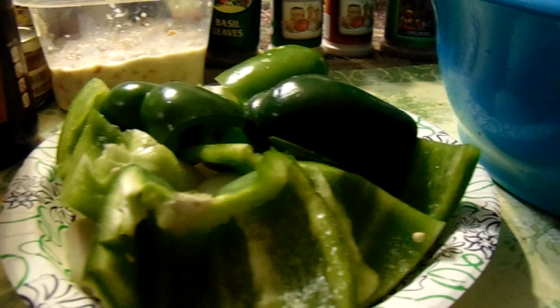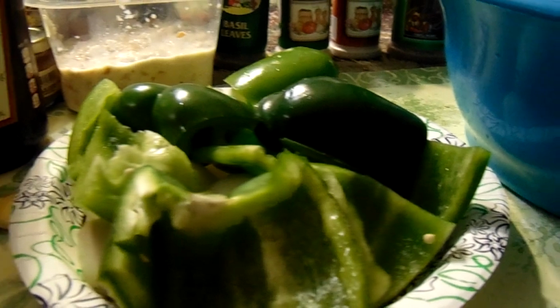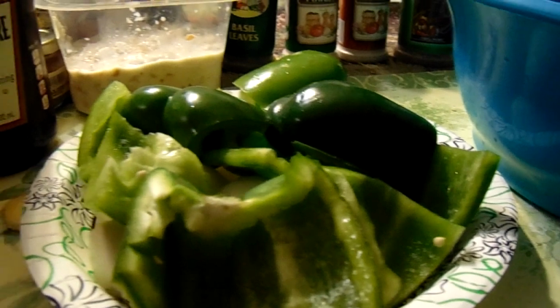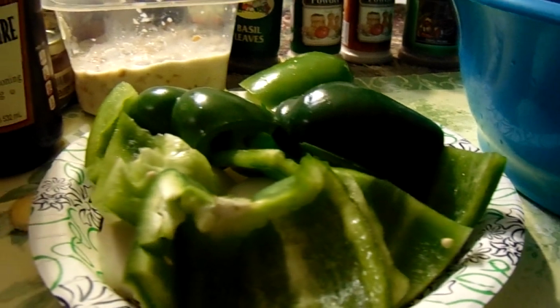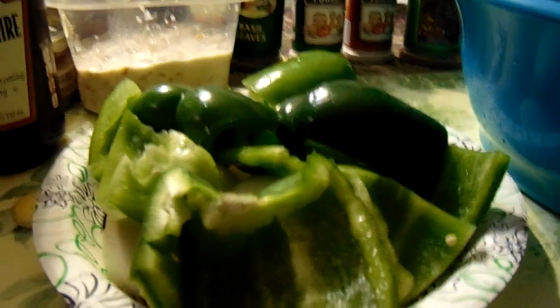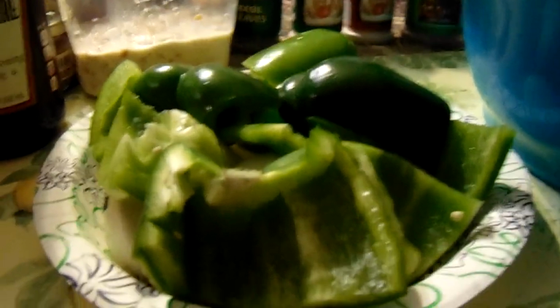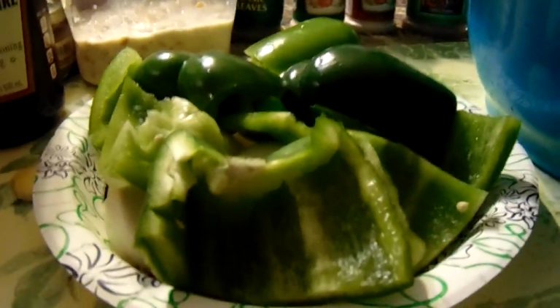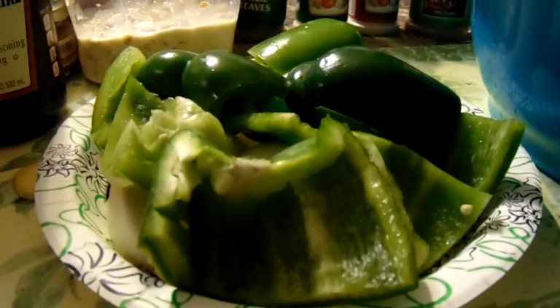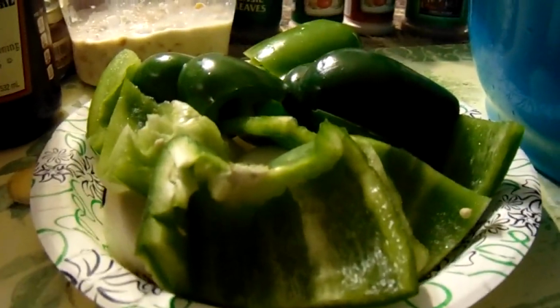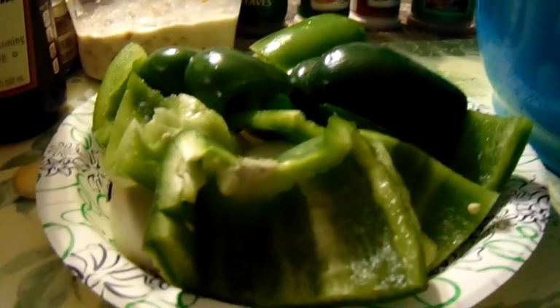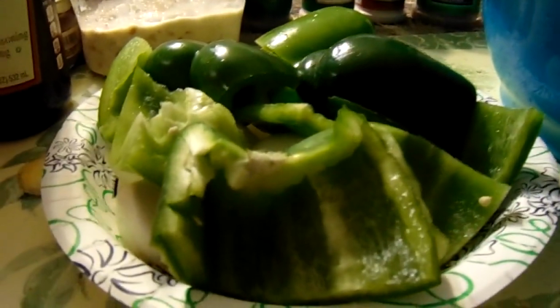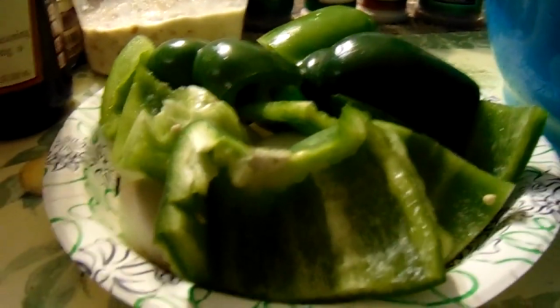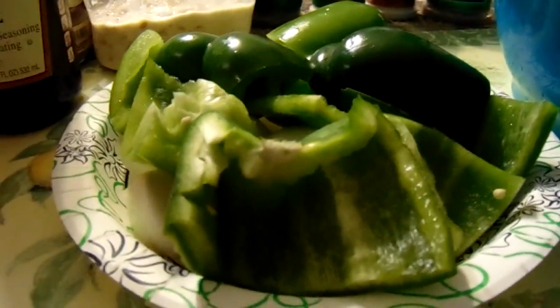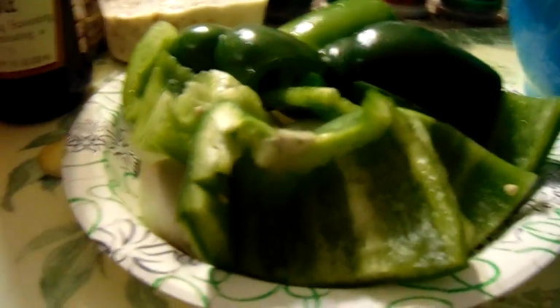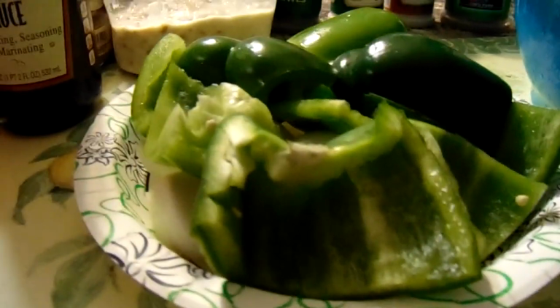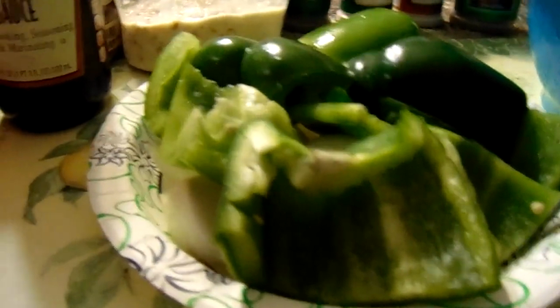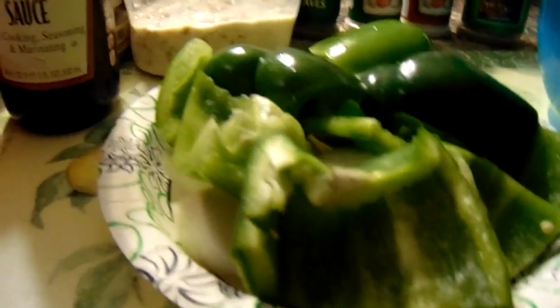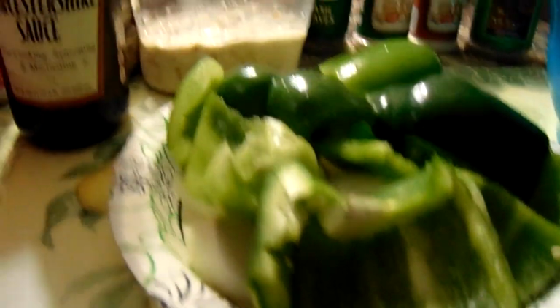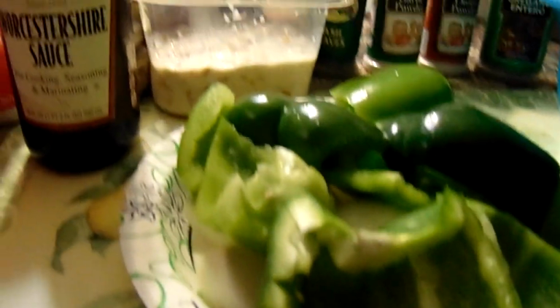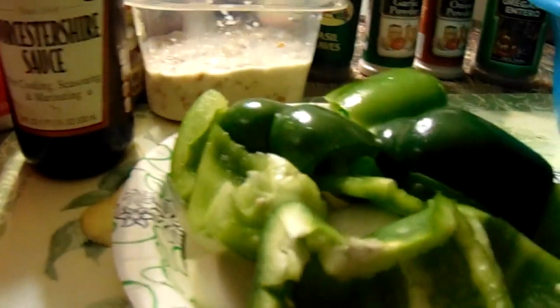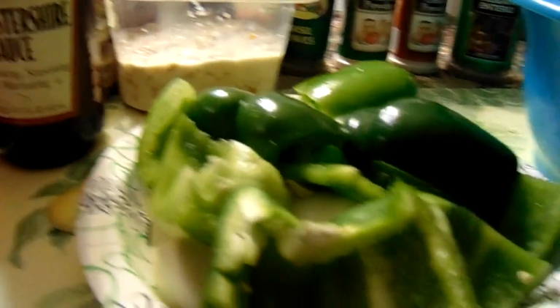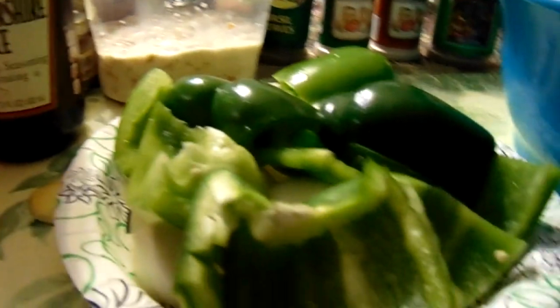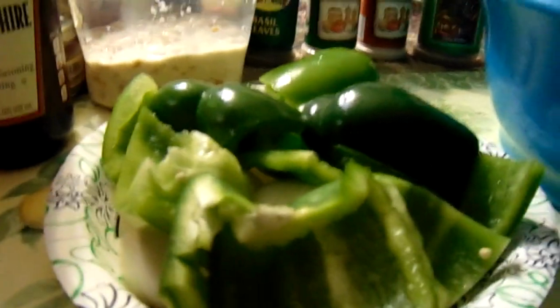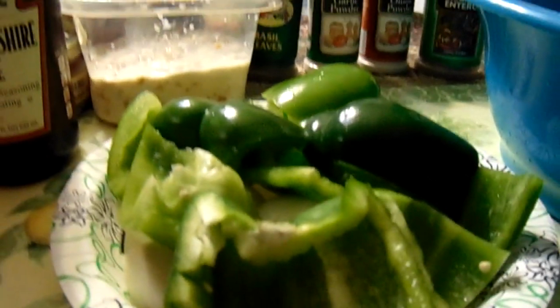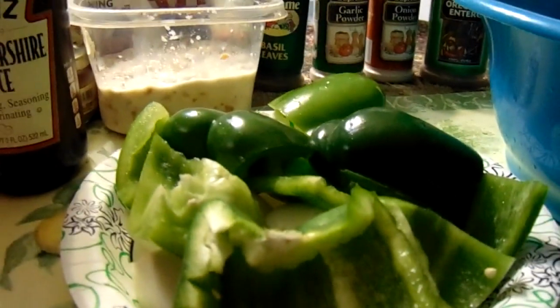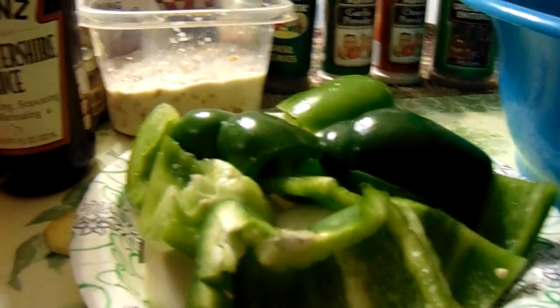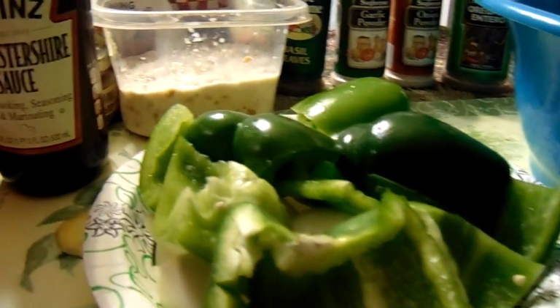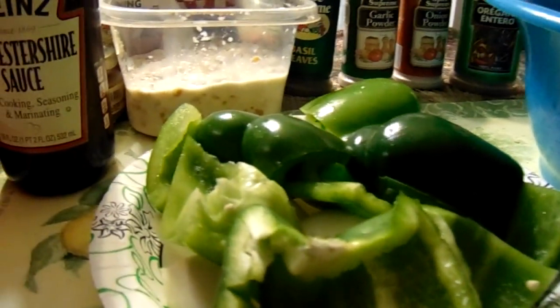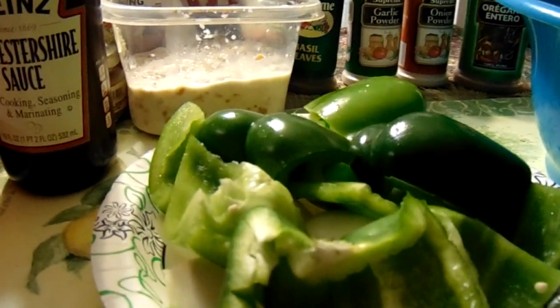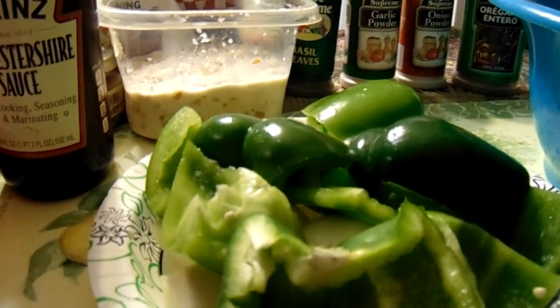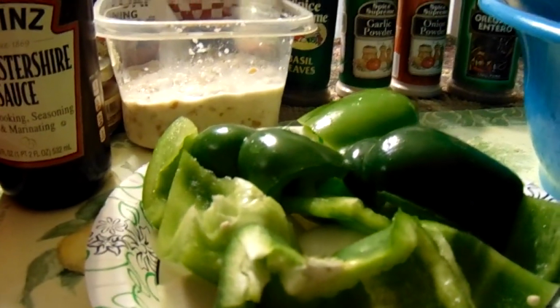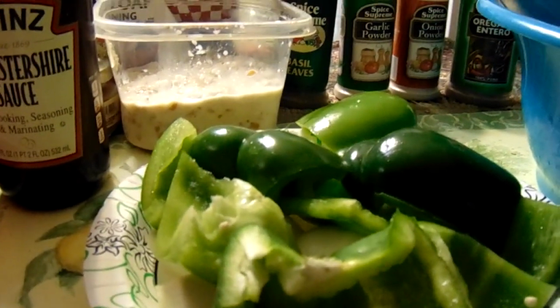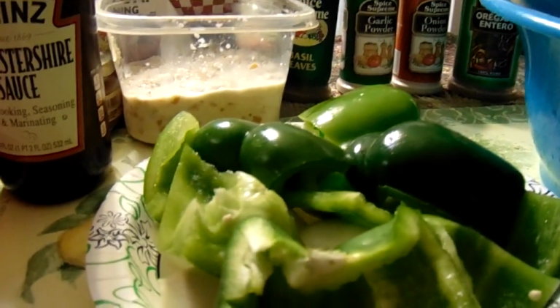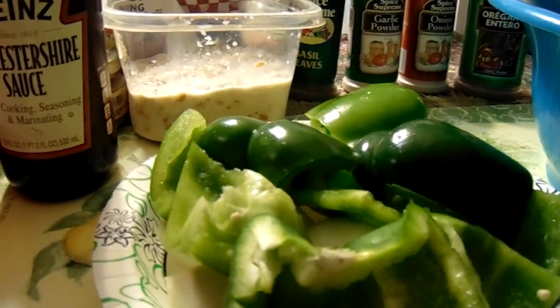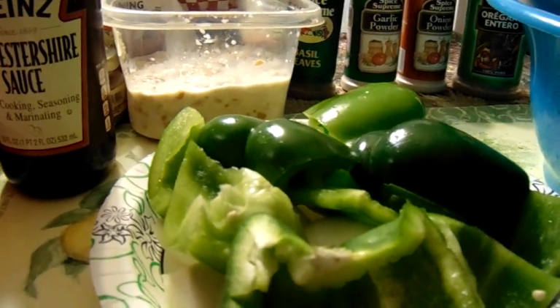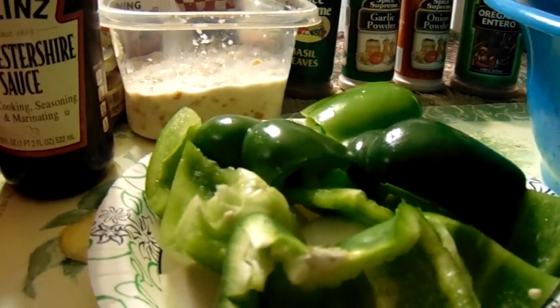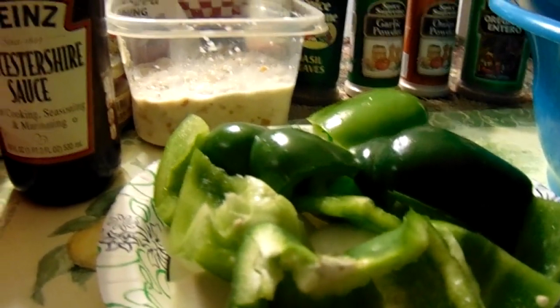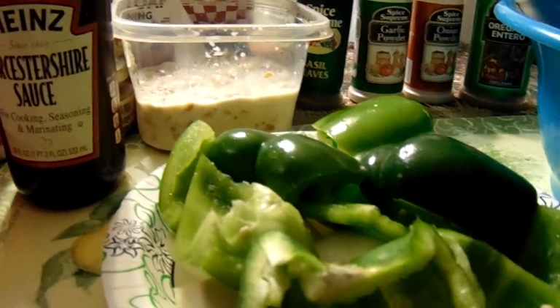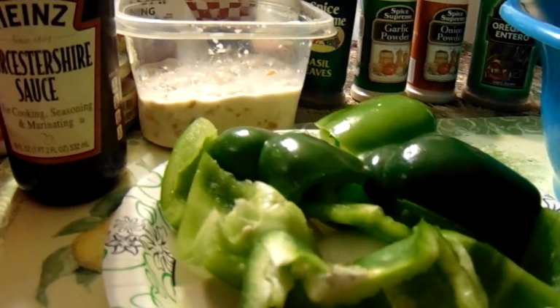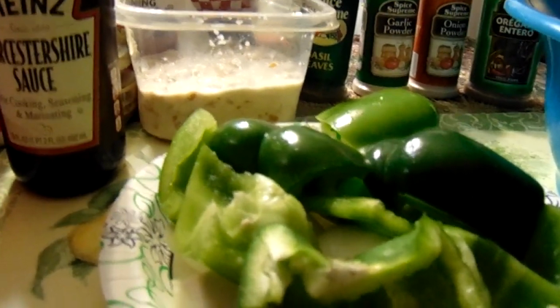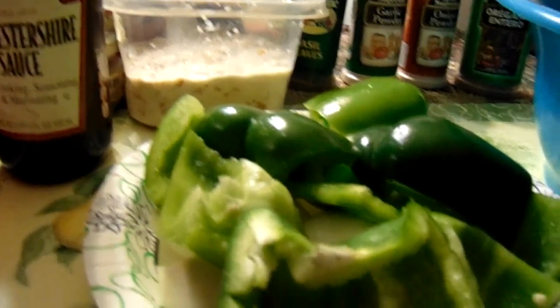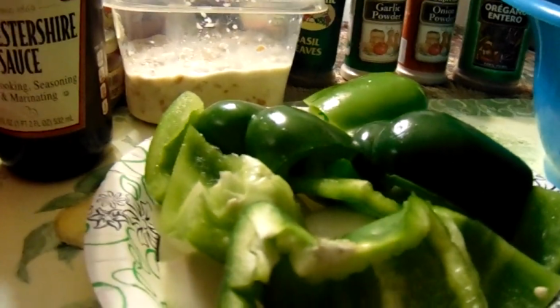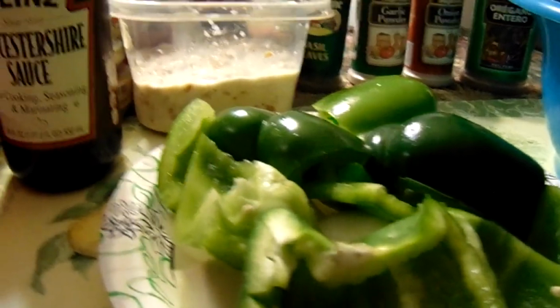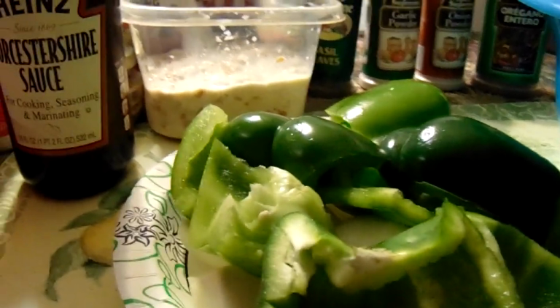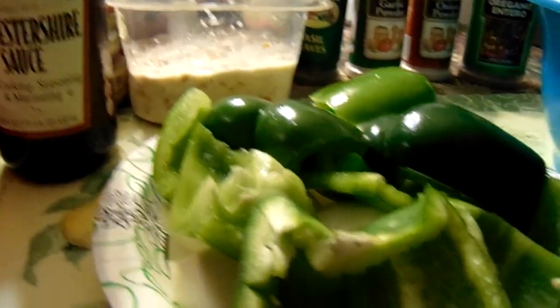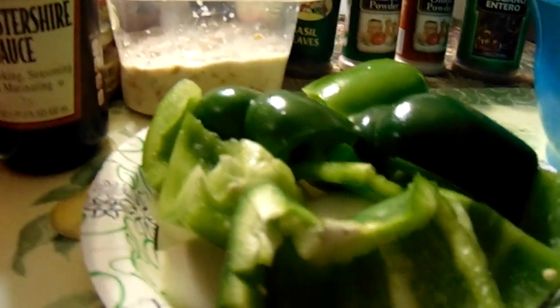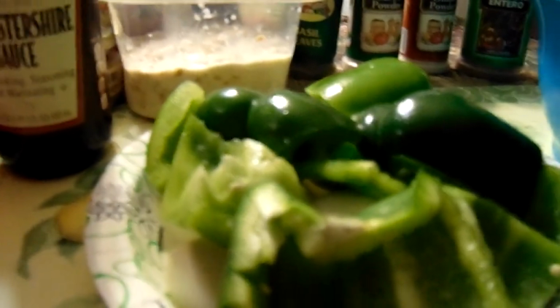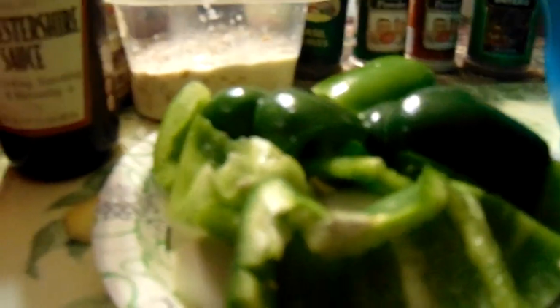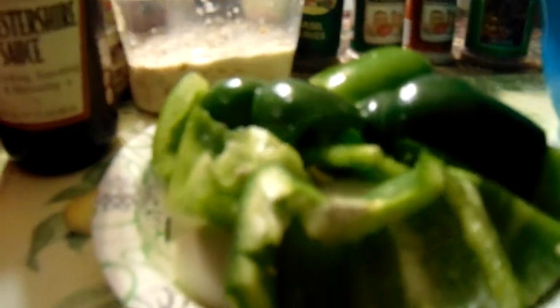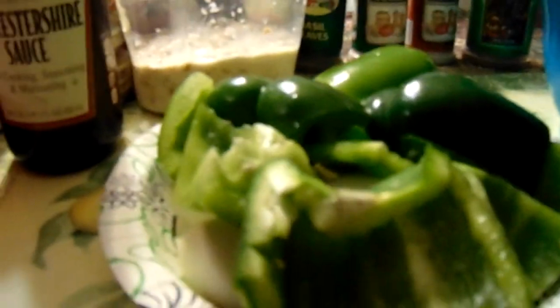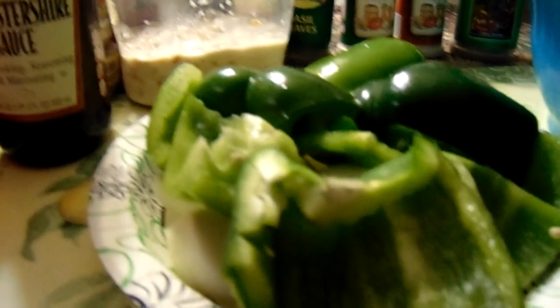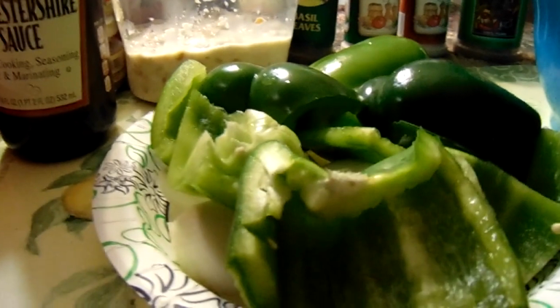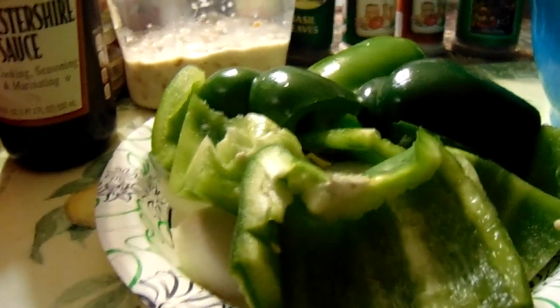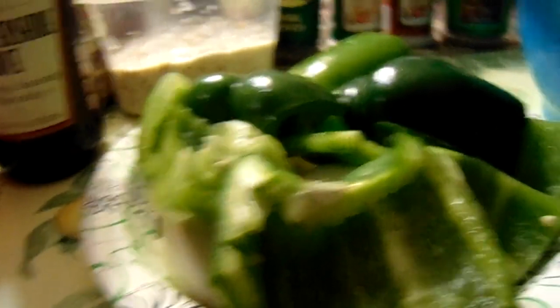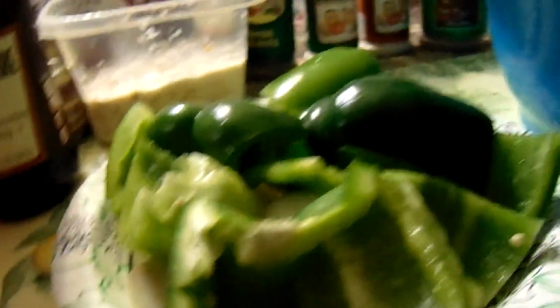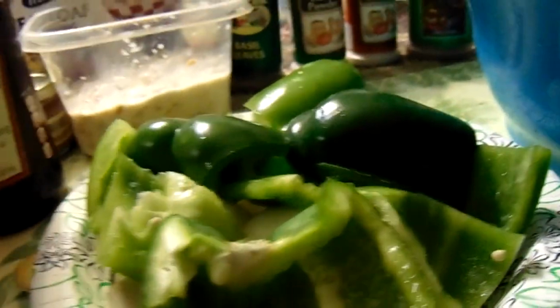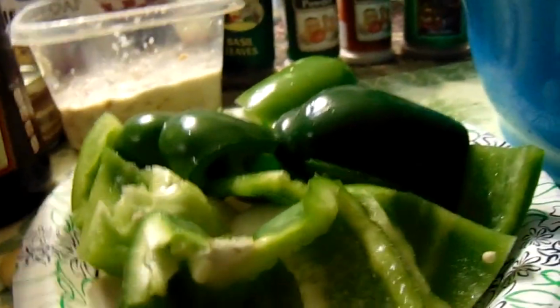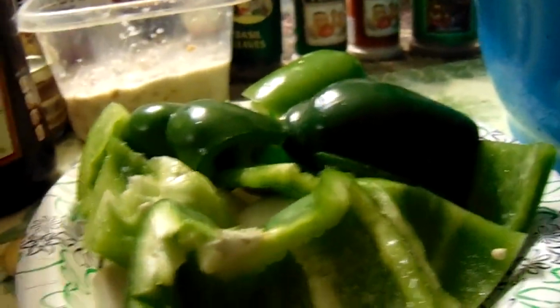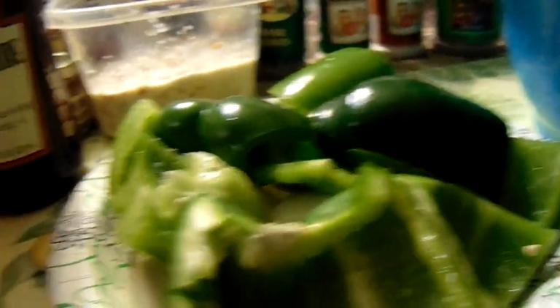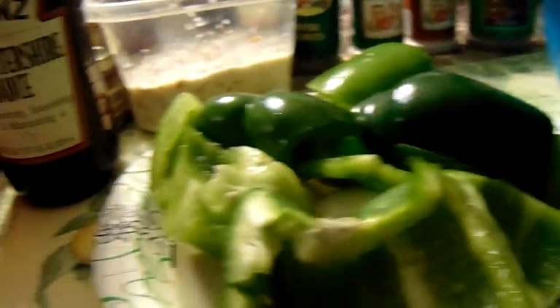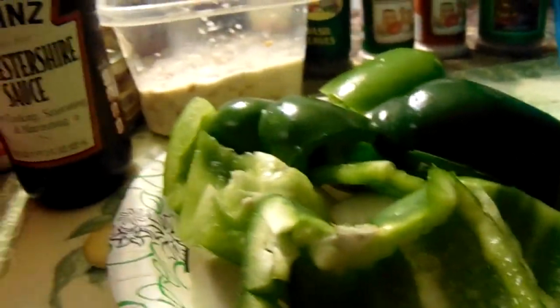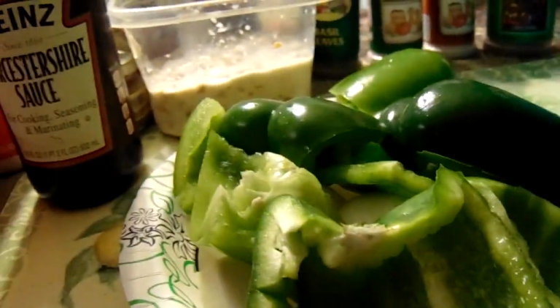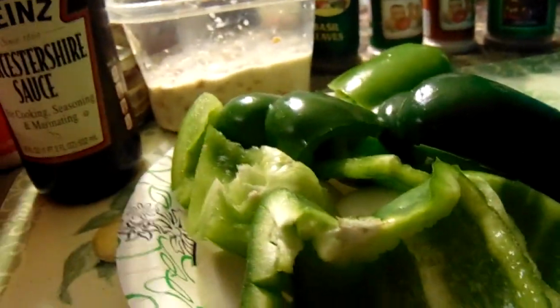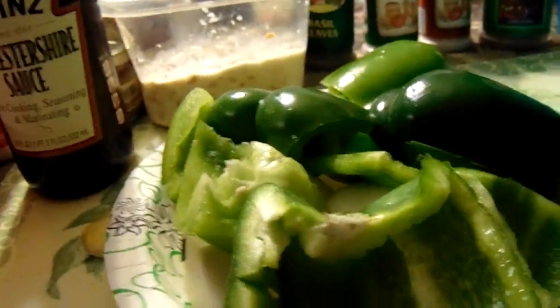Hey y'all, welcome back to George's Cooking for the Soul. Today I'm going to make a meatloaf with a tomato sauce glaze.